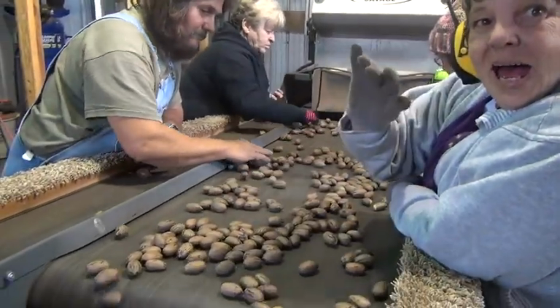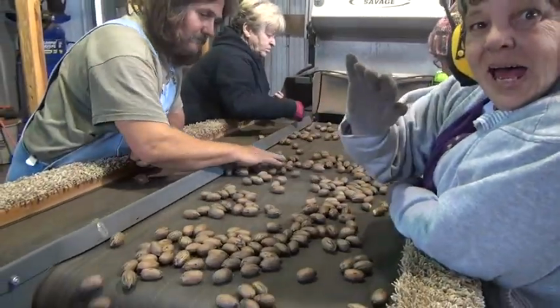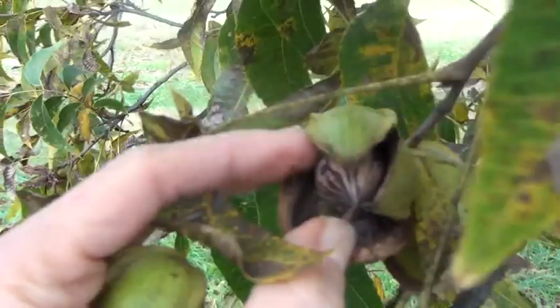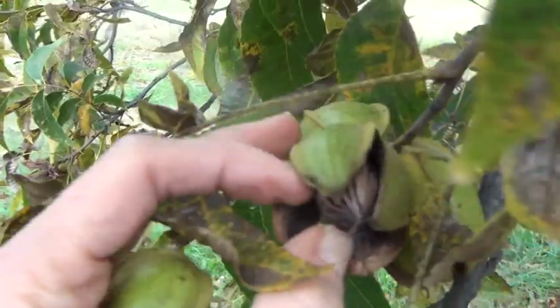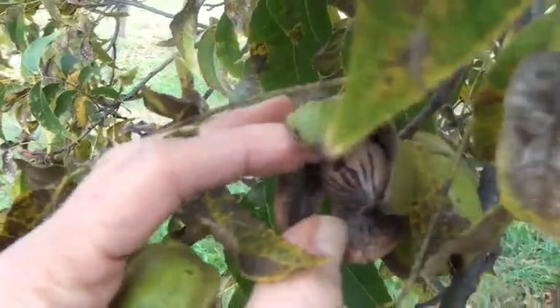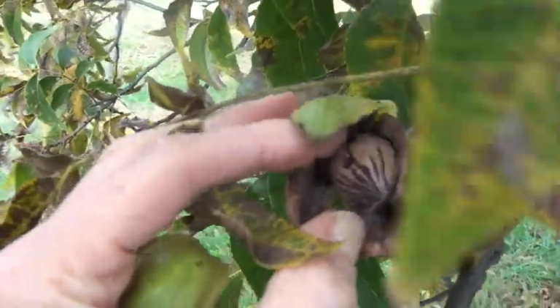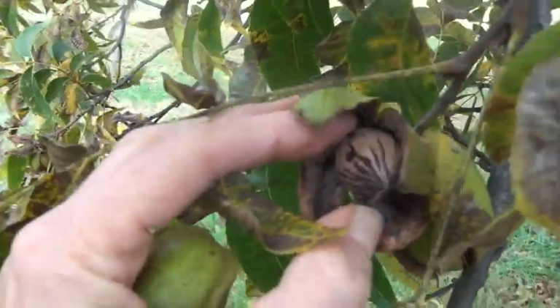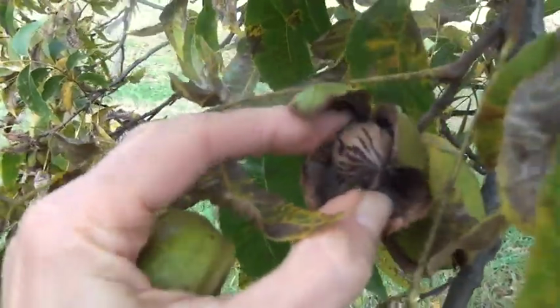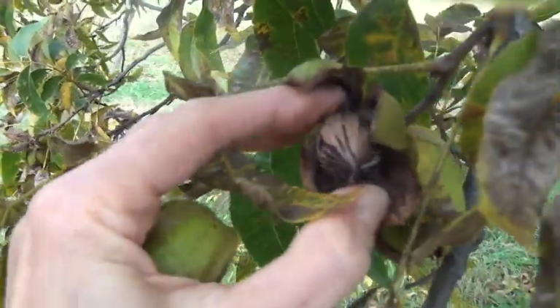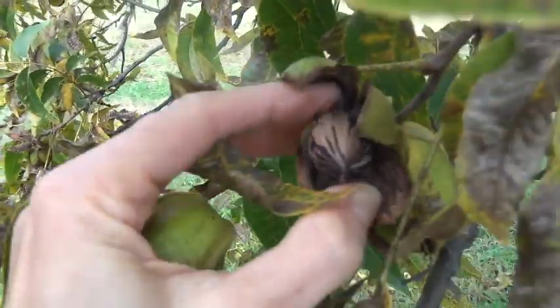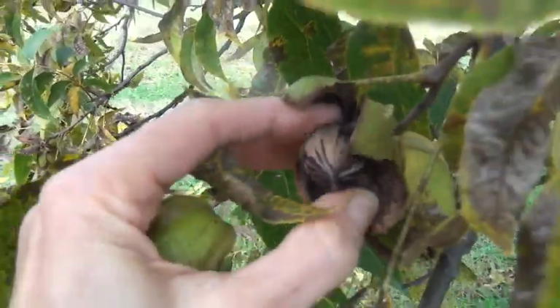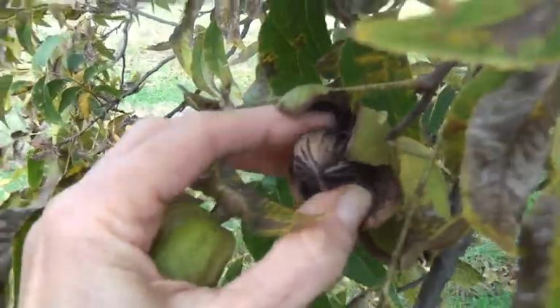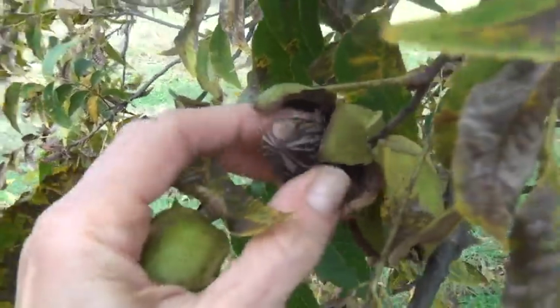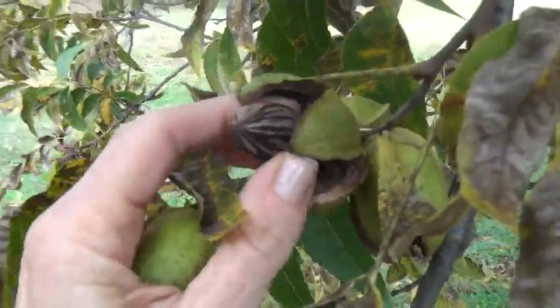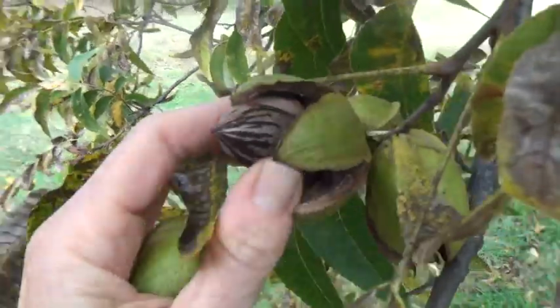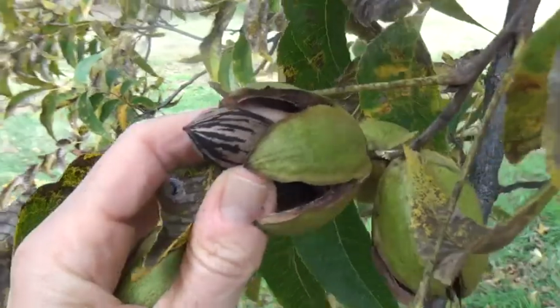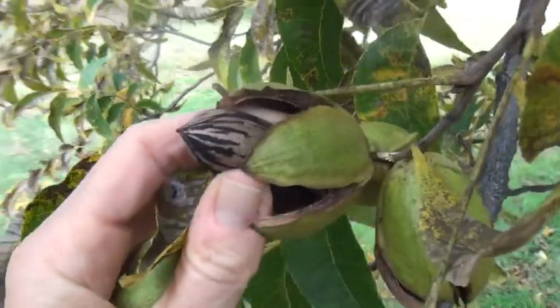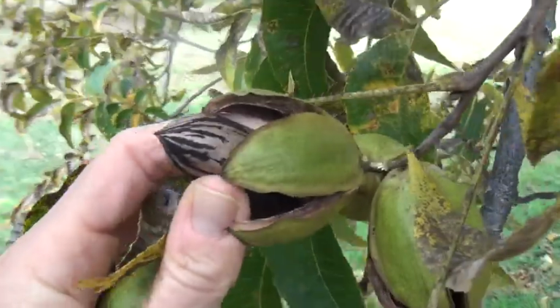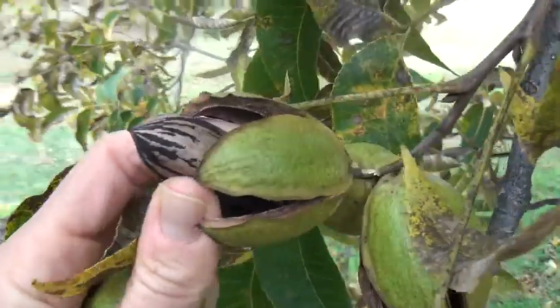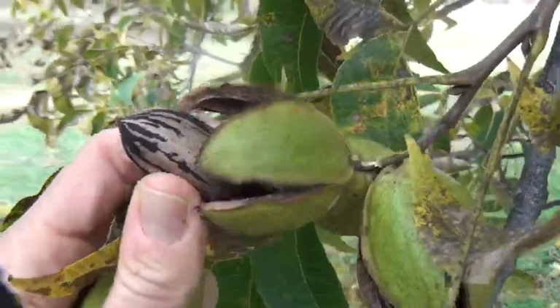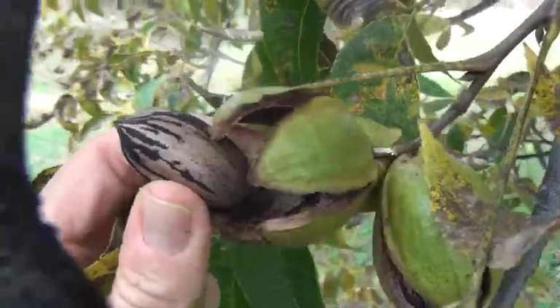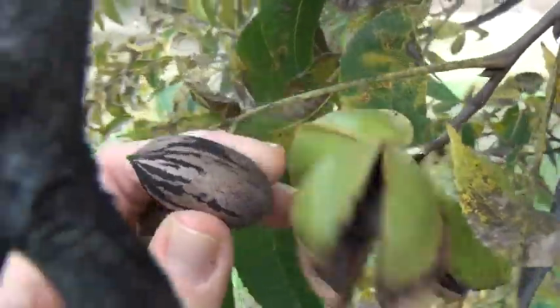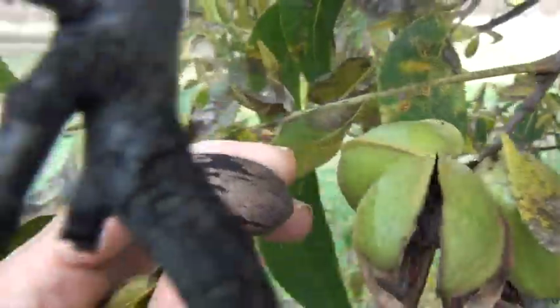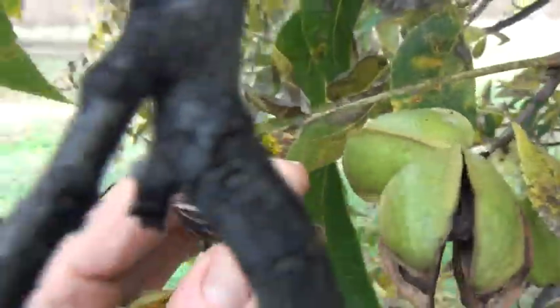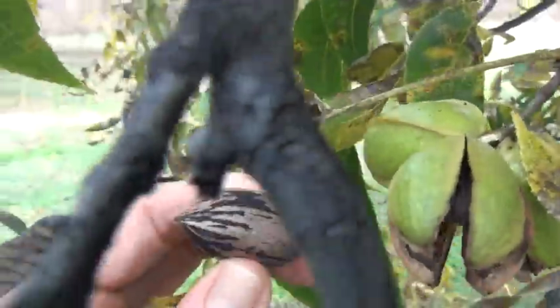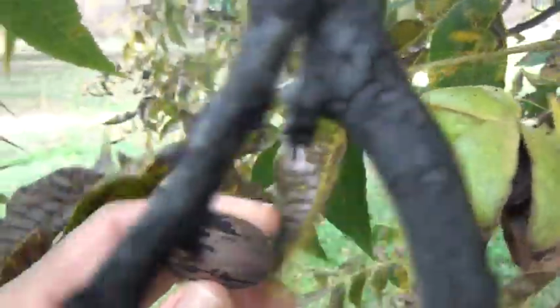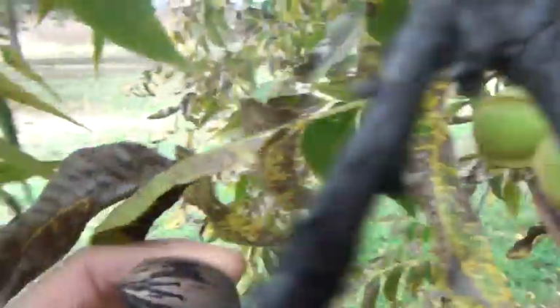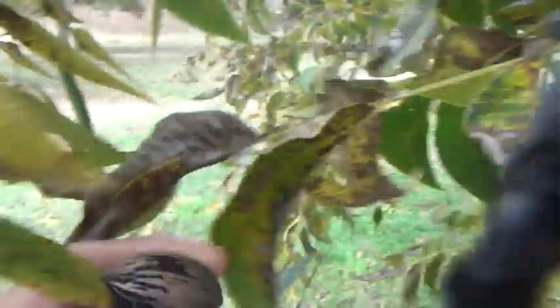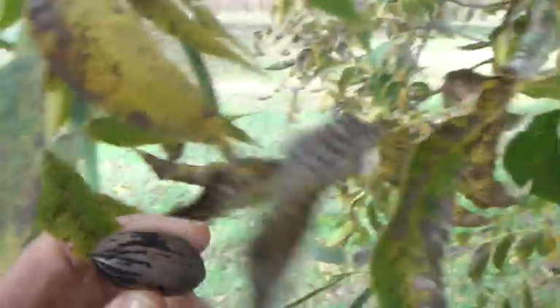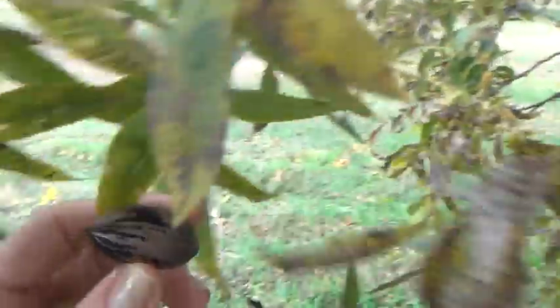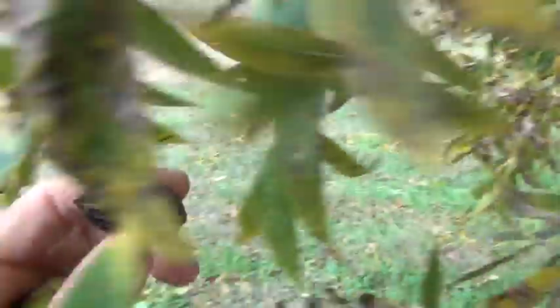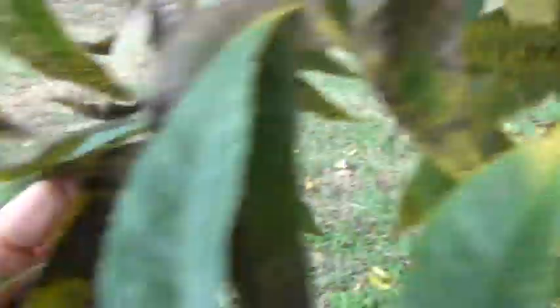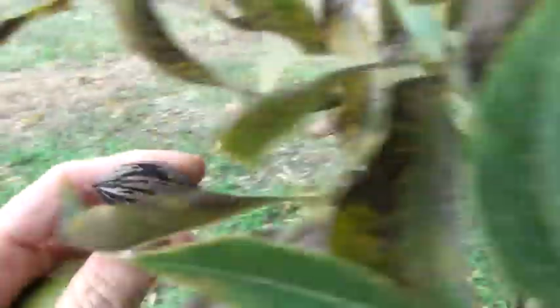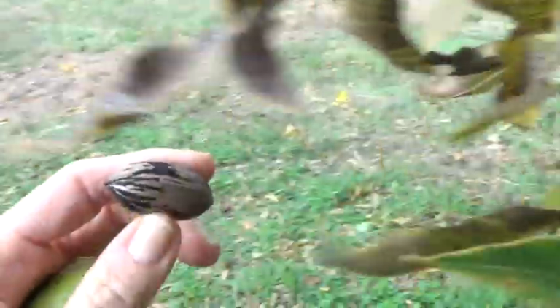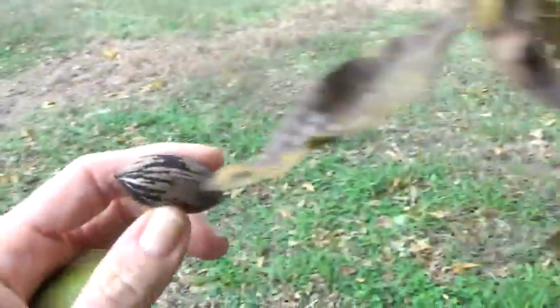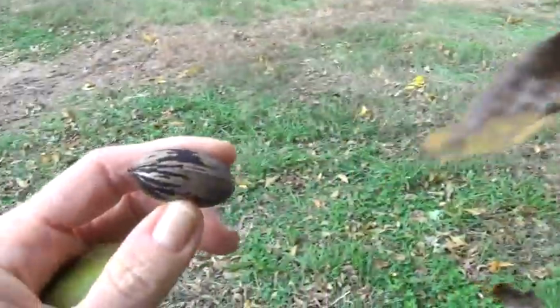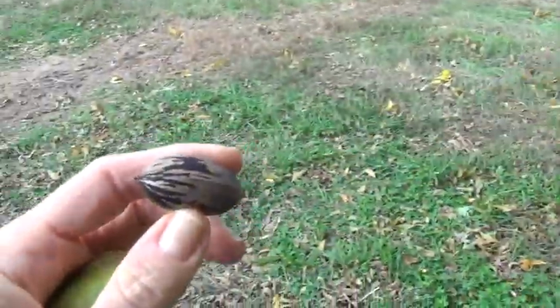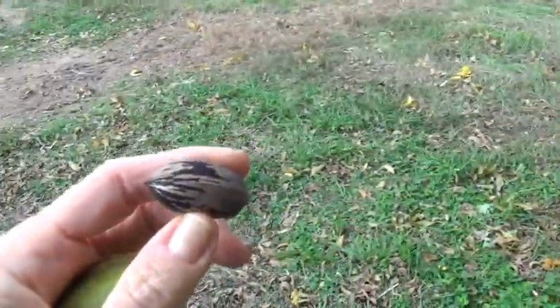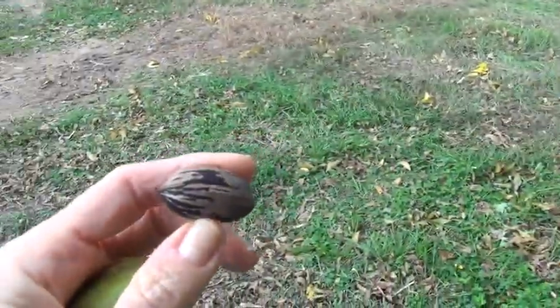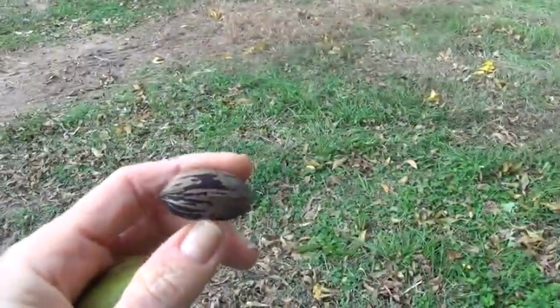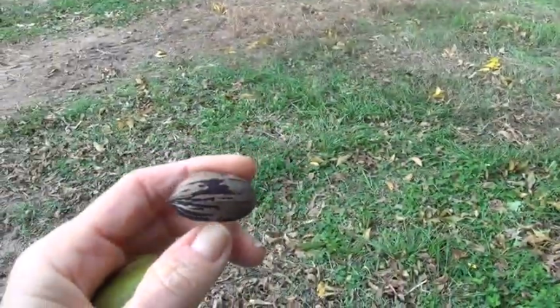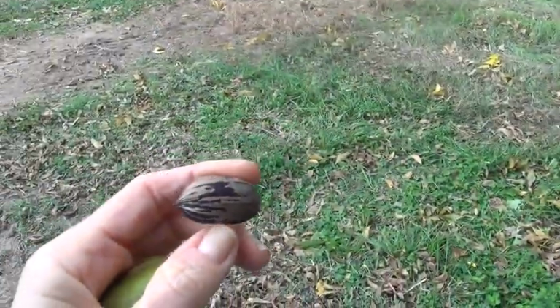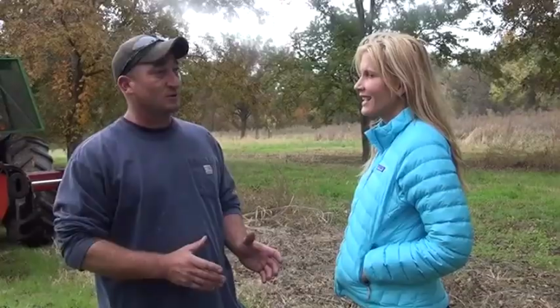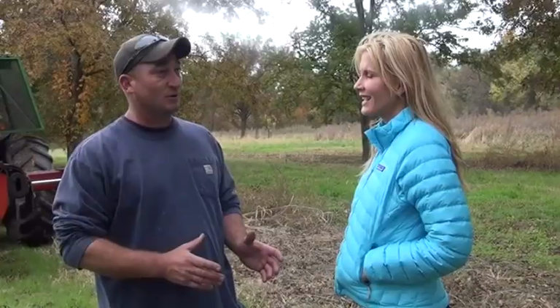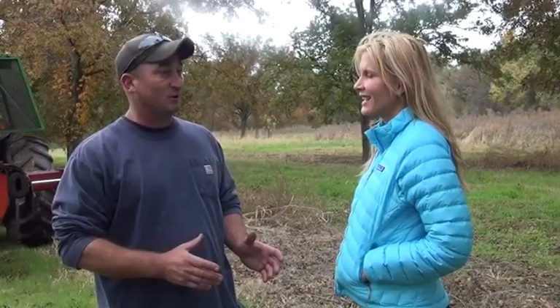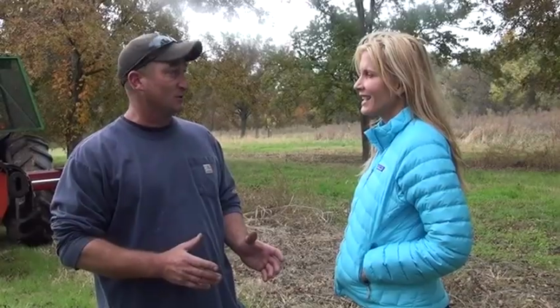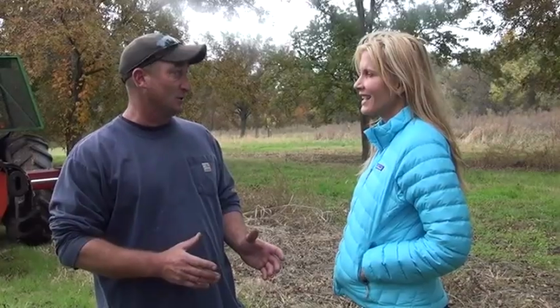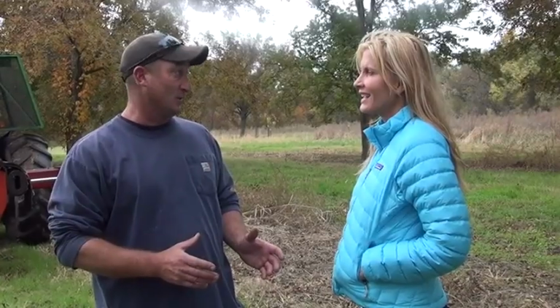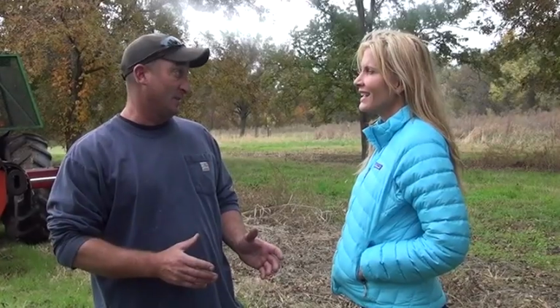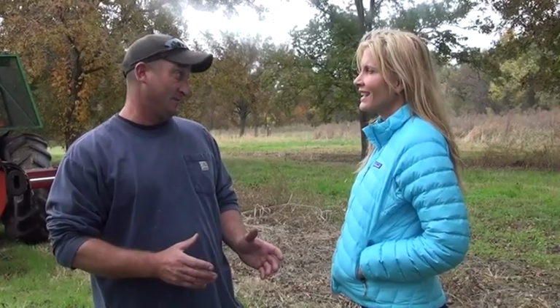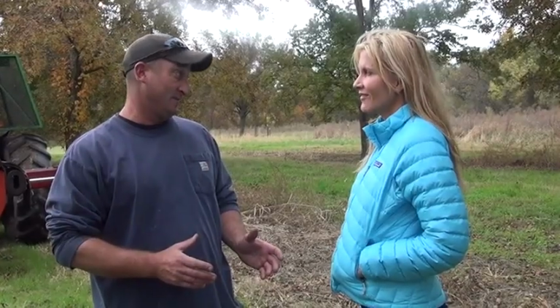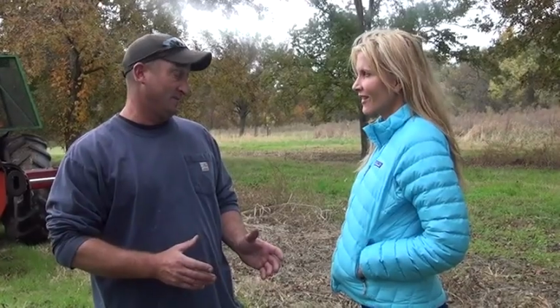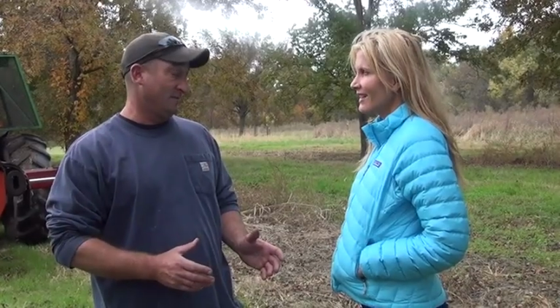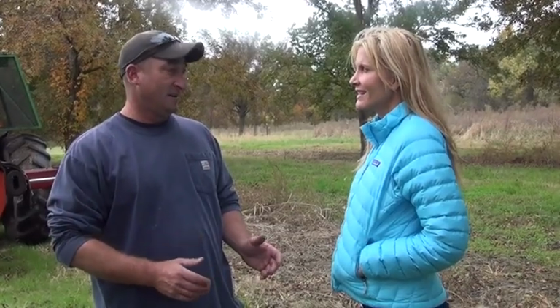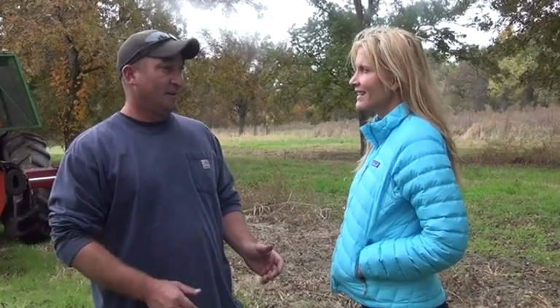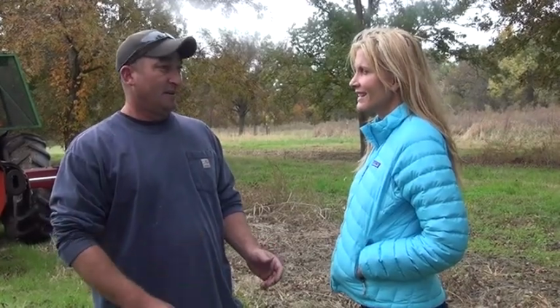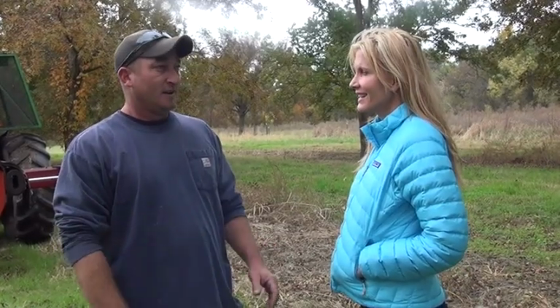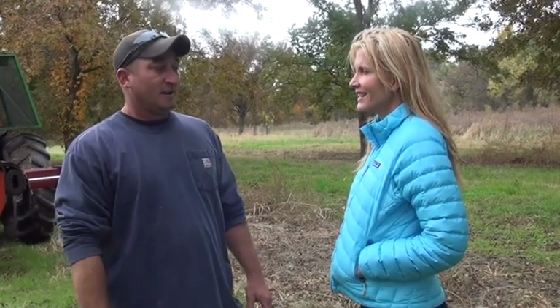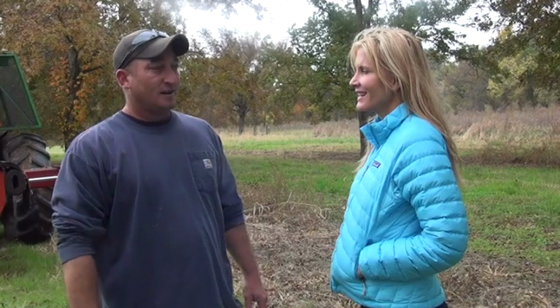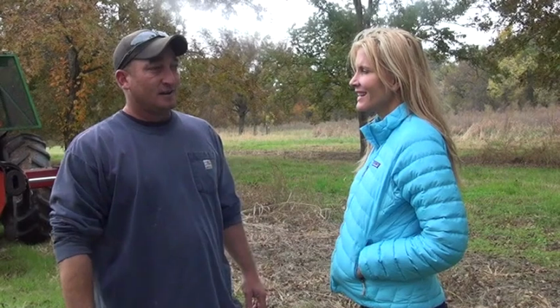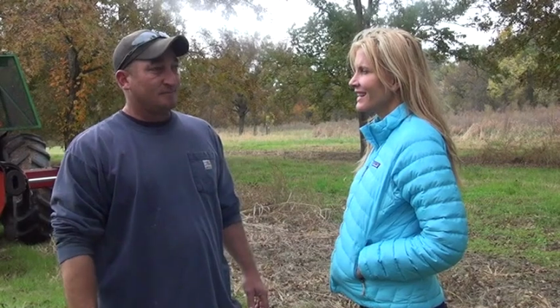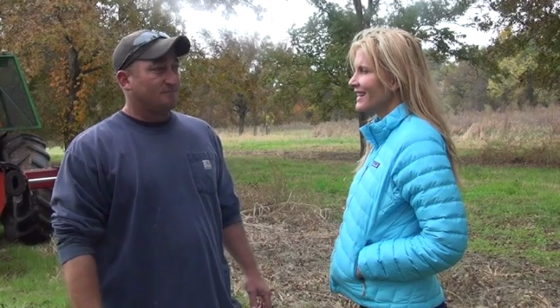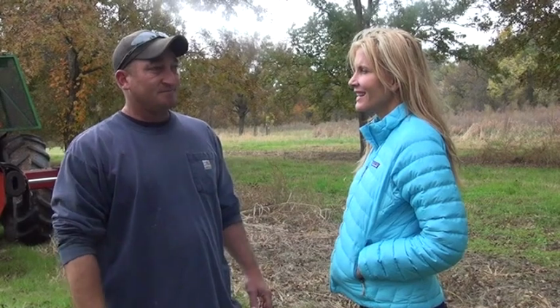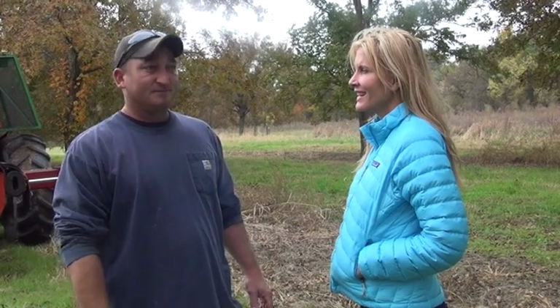Did you know that the pecan is the superior nut? It's one of the healthiest nuts on earth. I love the fact that being nutty is so healthy.